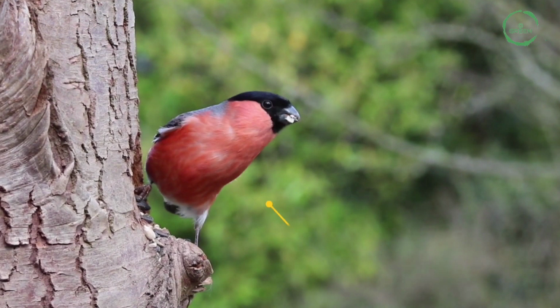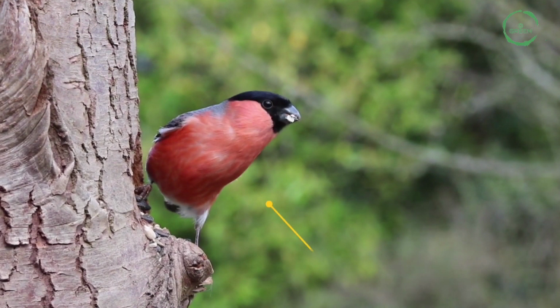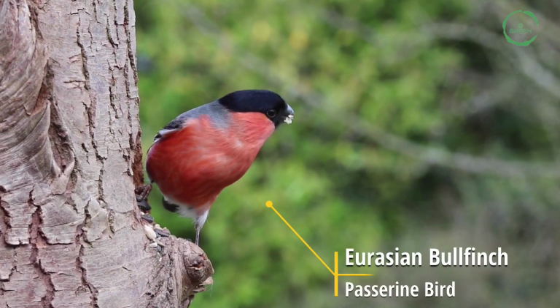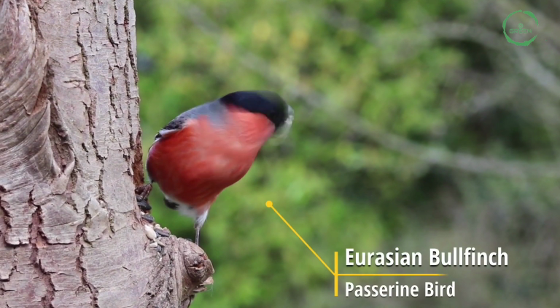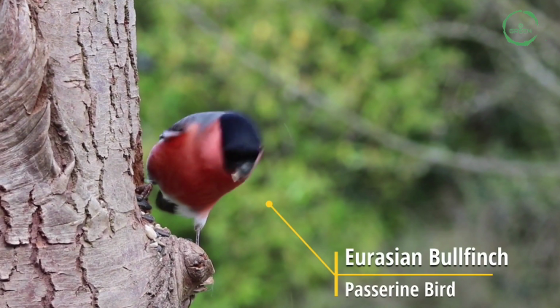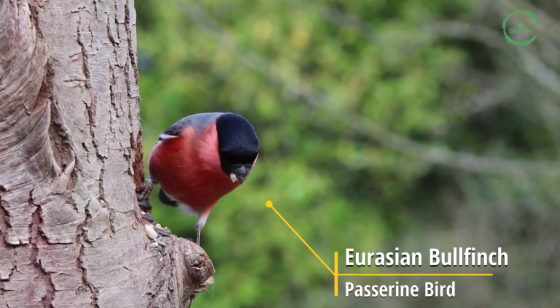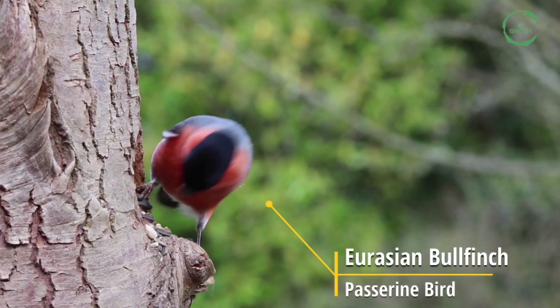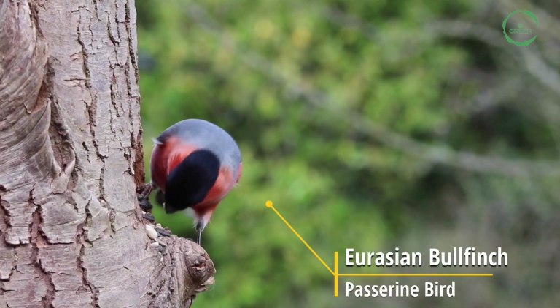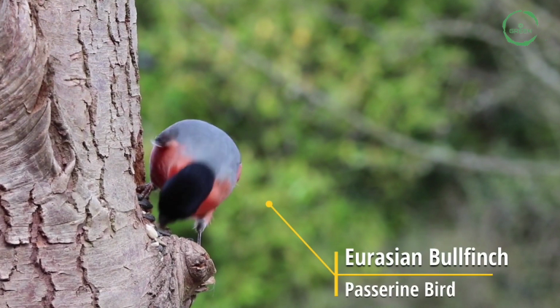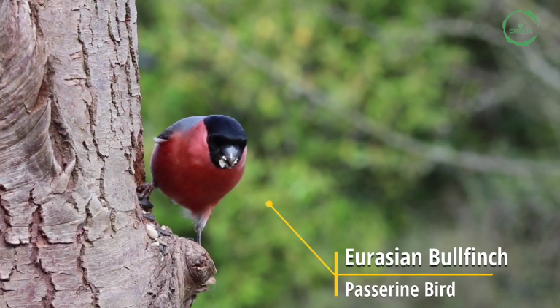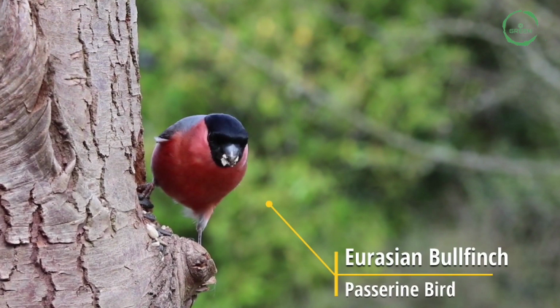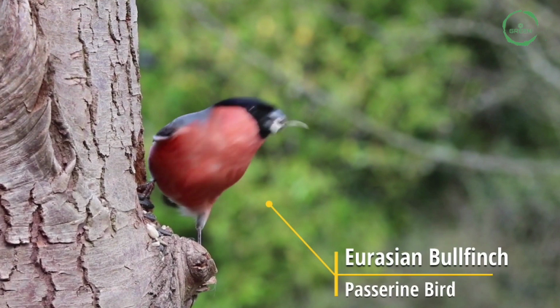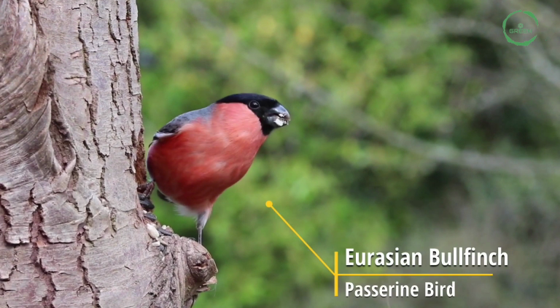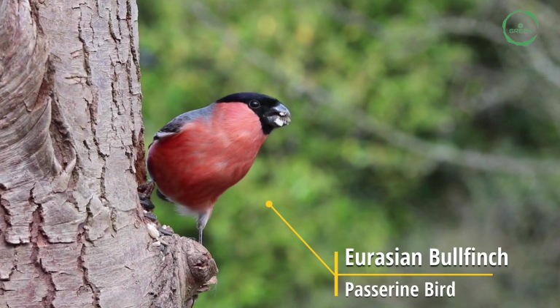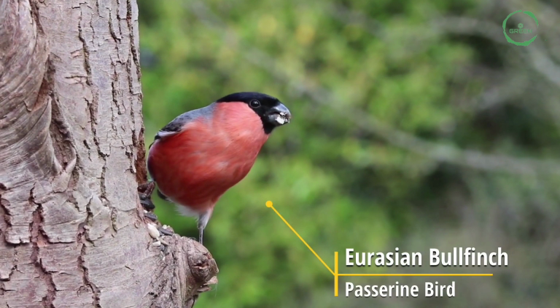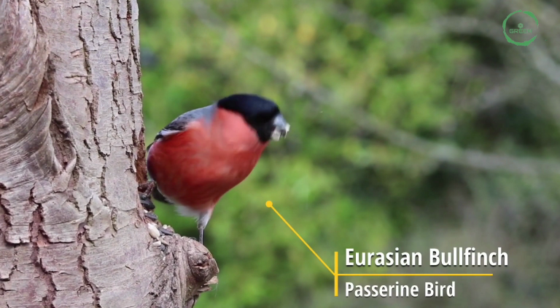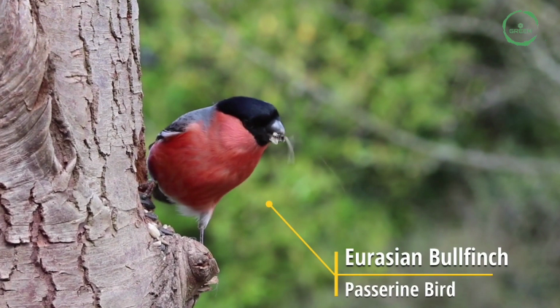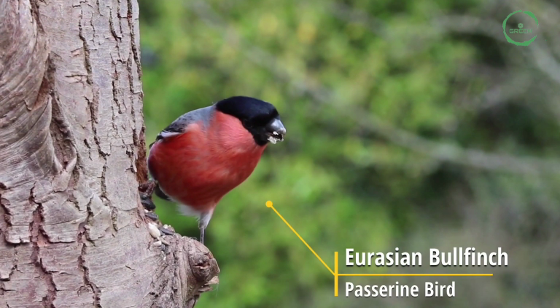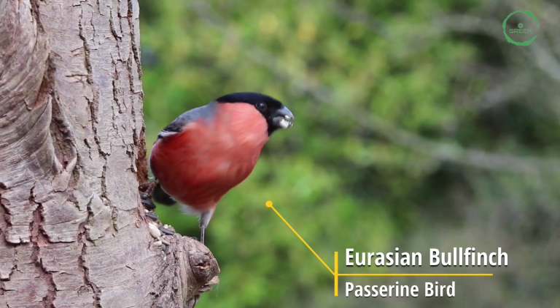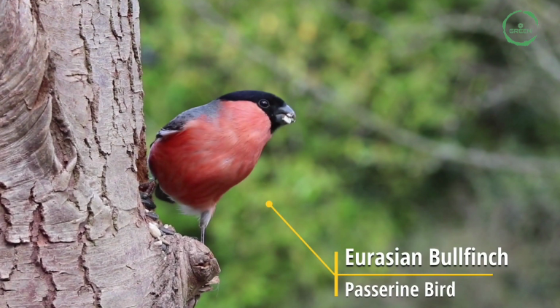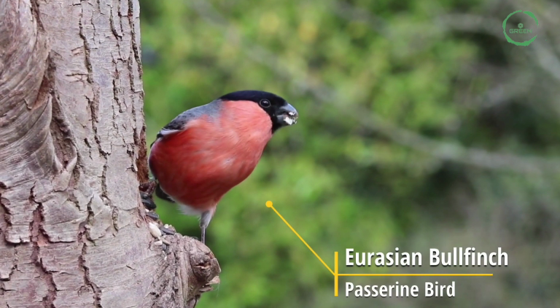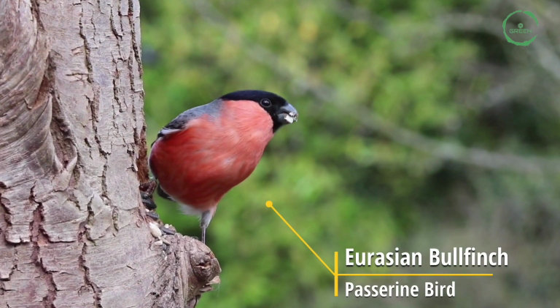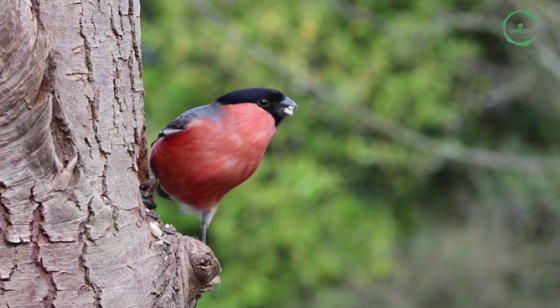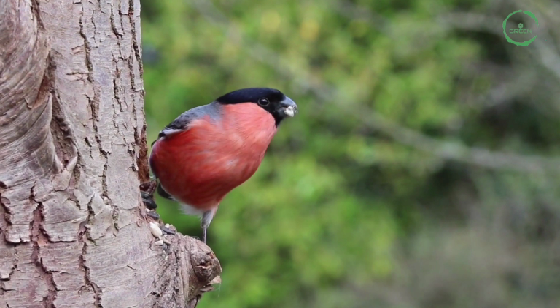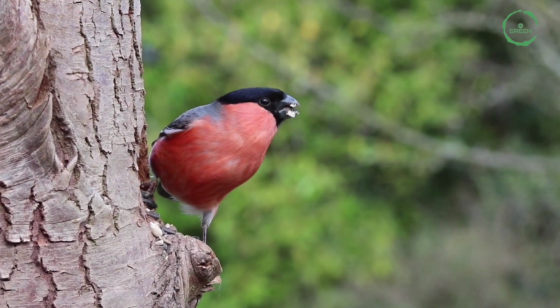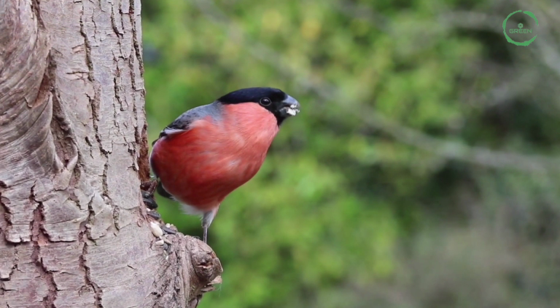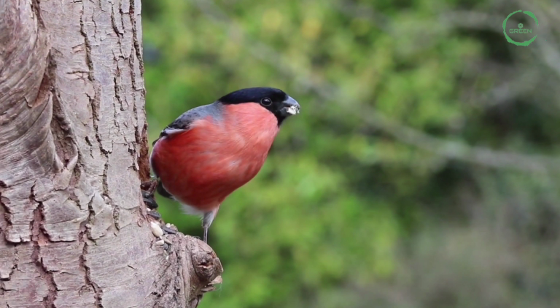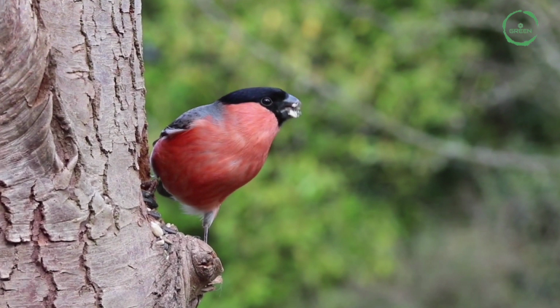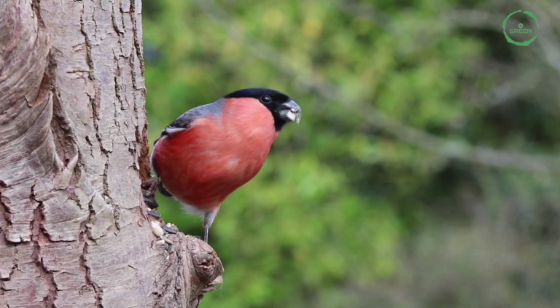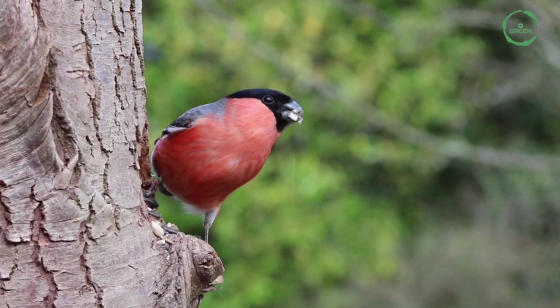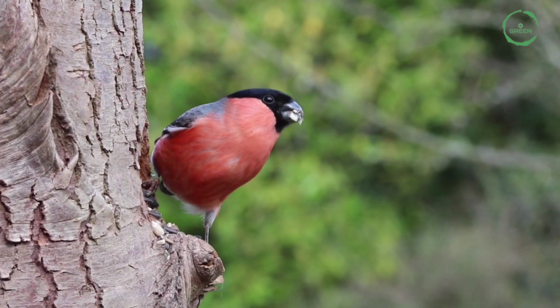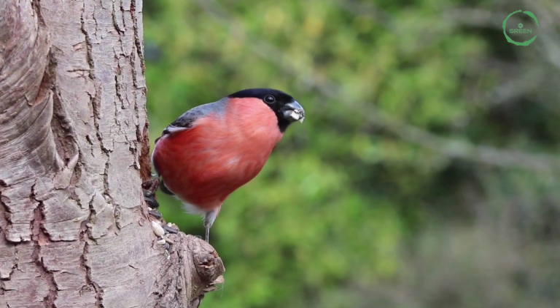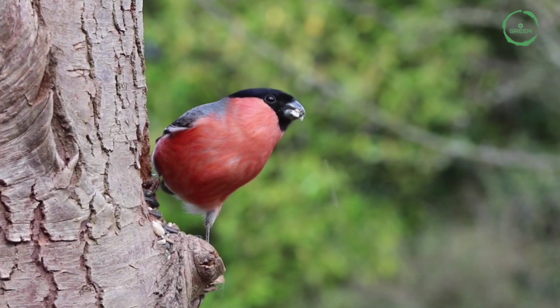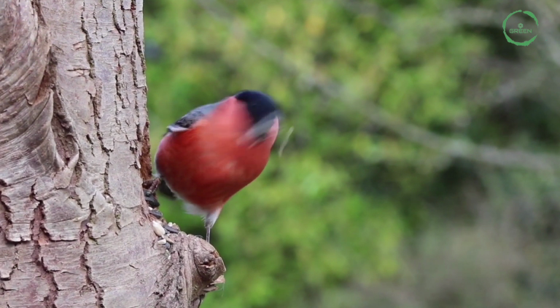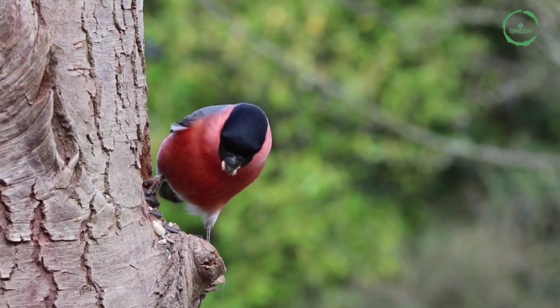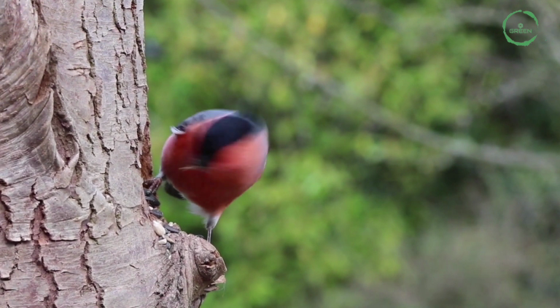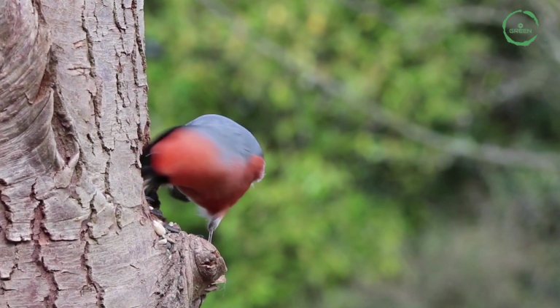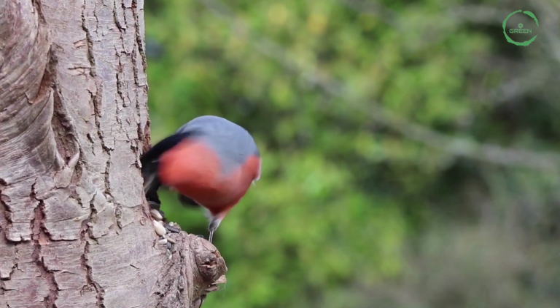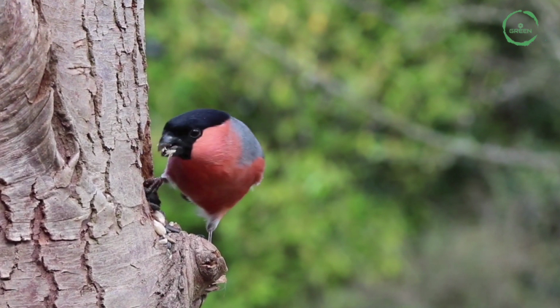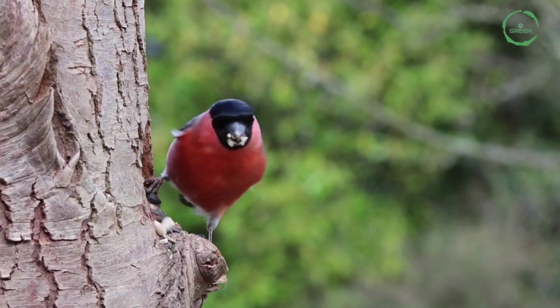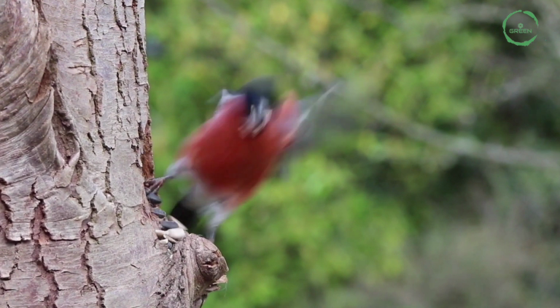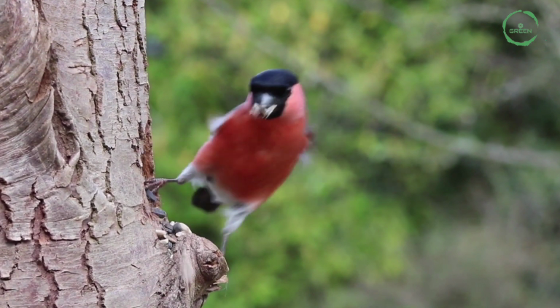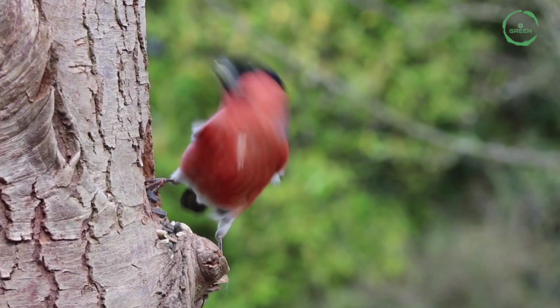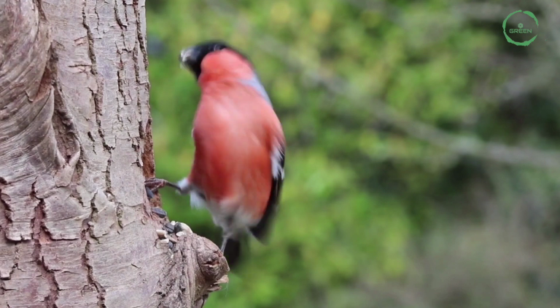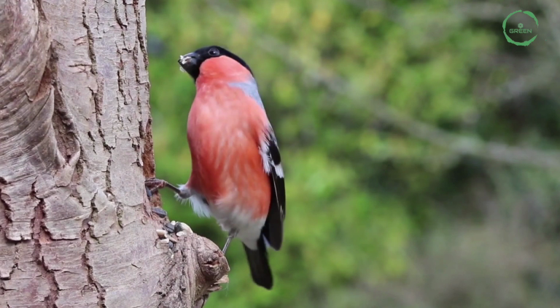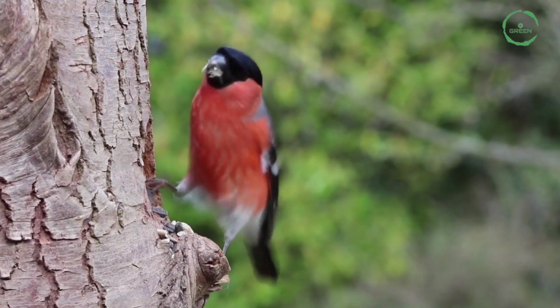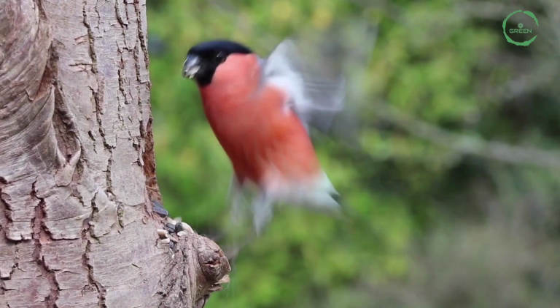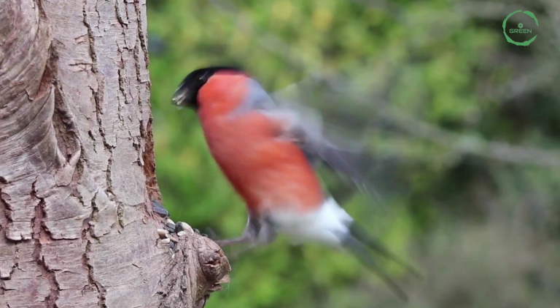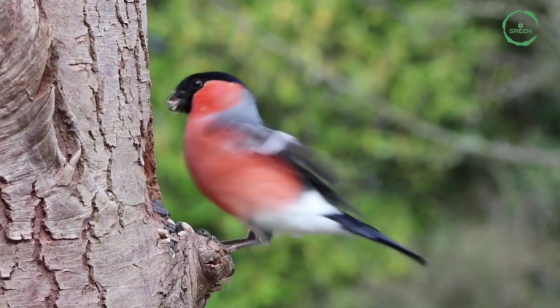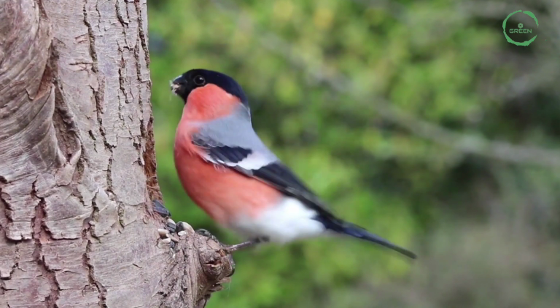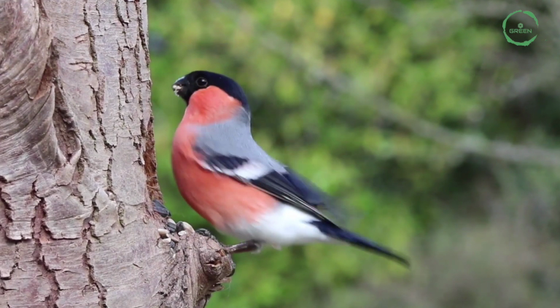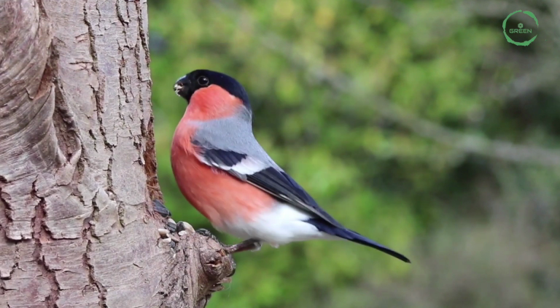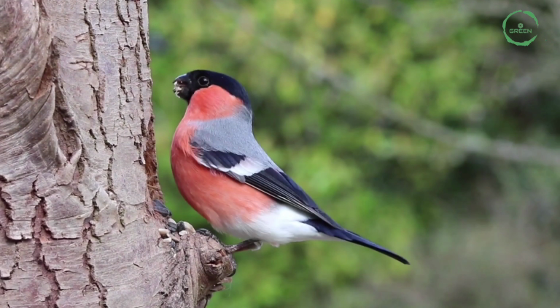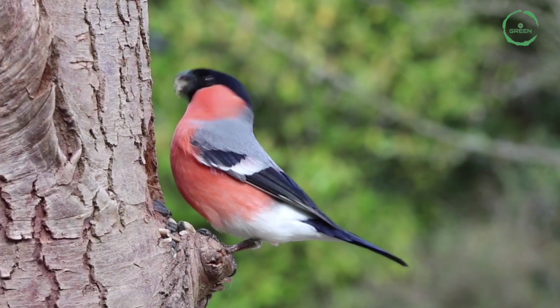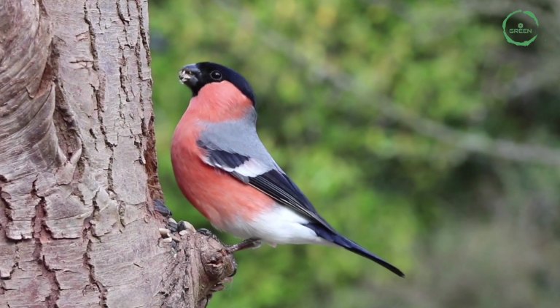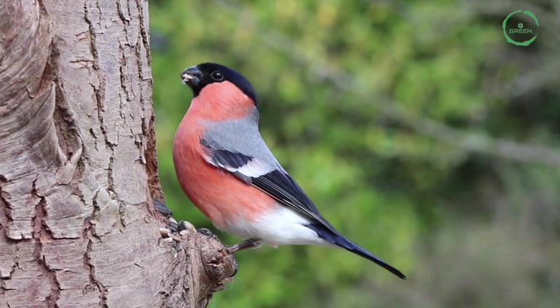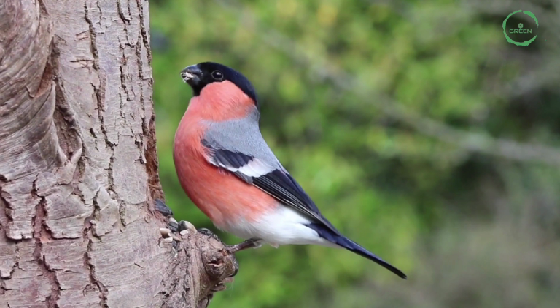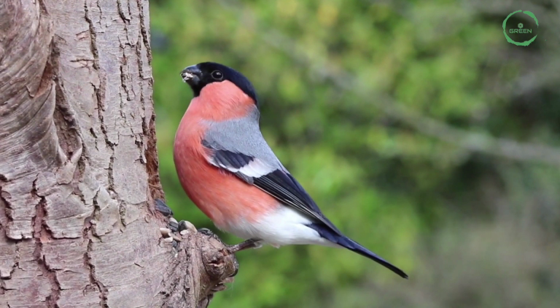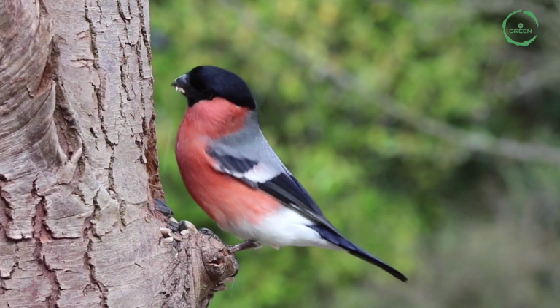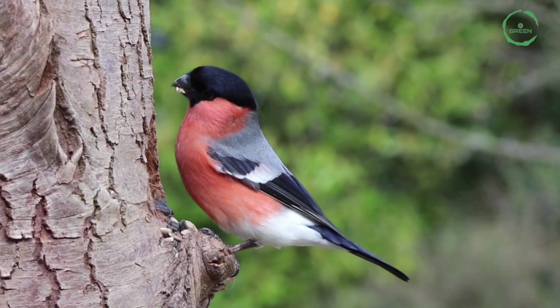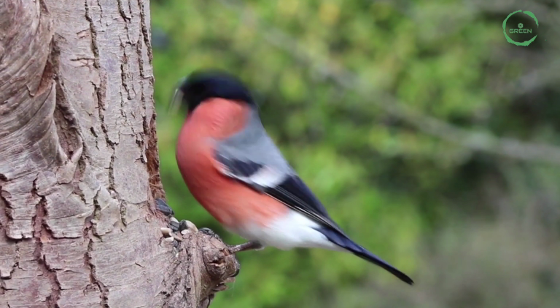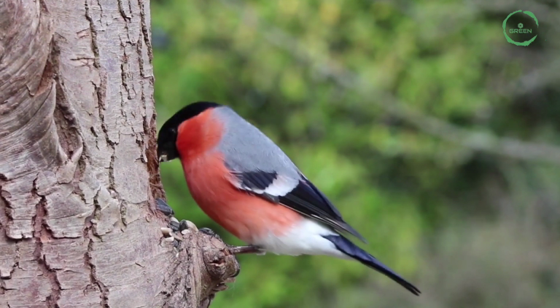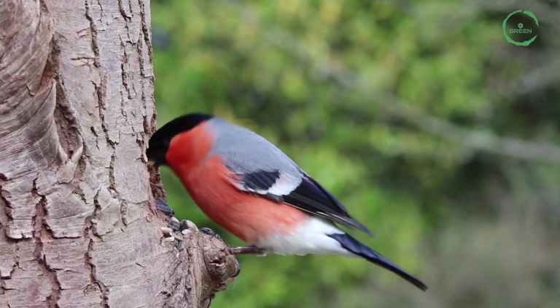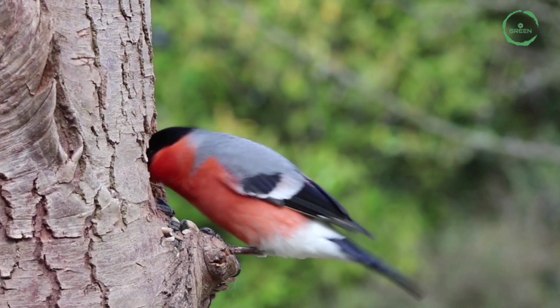Eurasian Bullfinch. It is a small passerine bird. In Anglophone Europe, it is referred to more simply as the bullfinch.